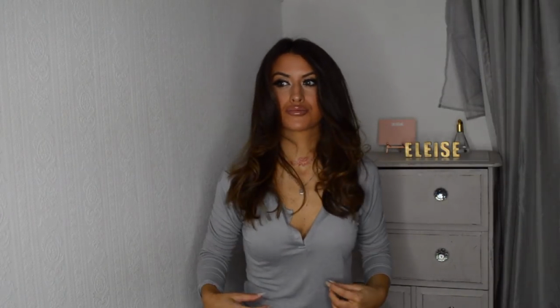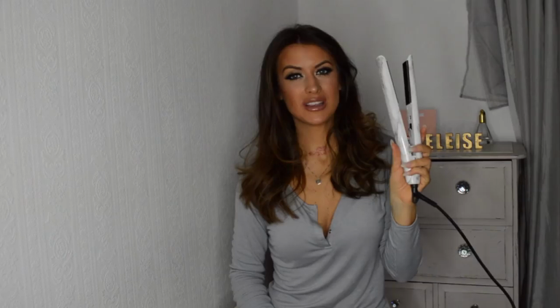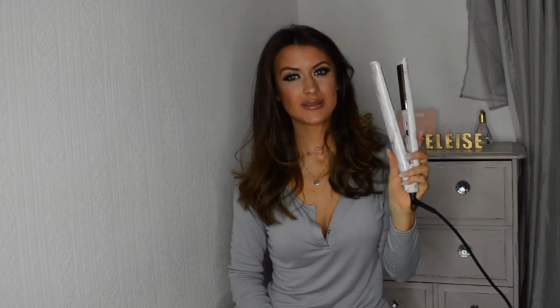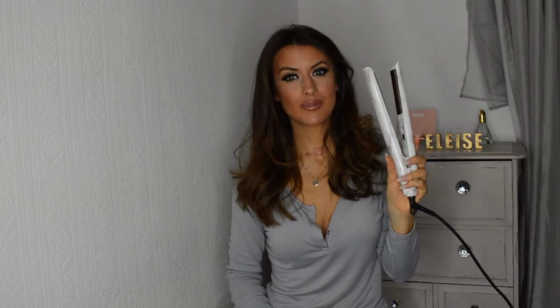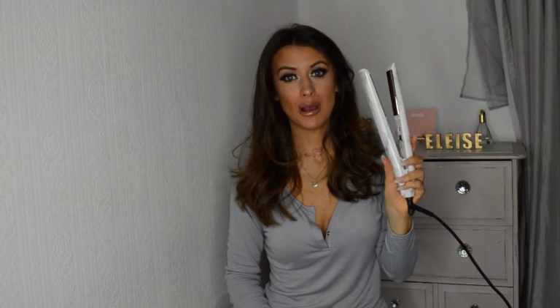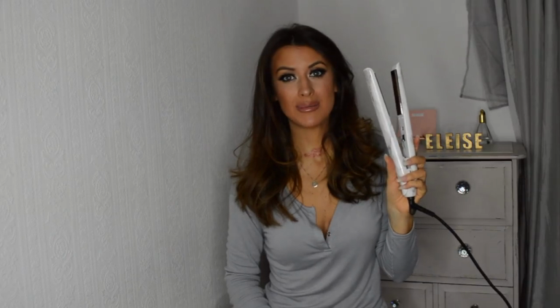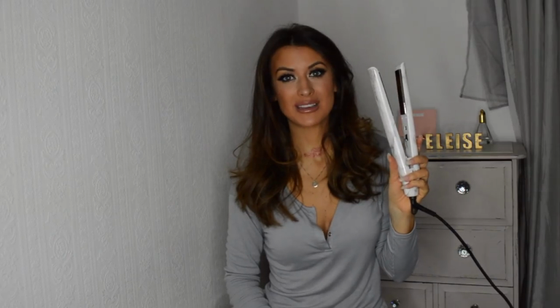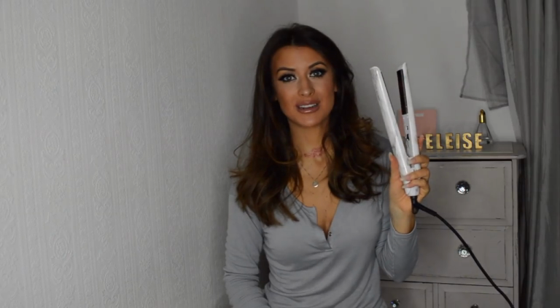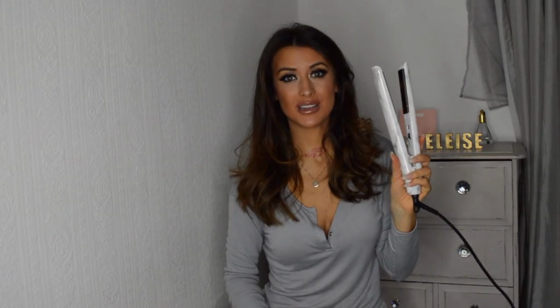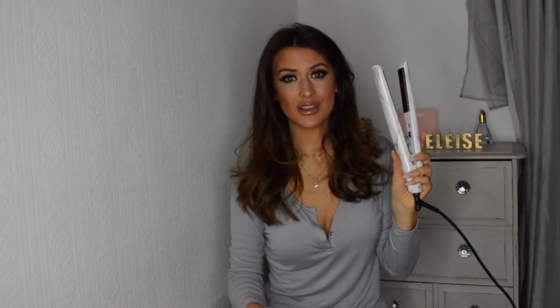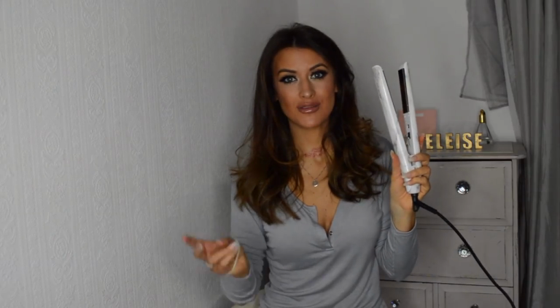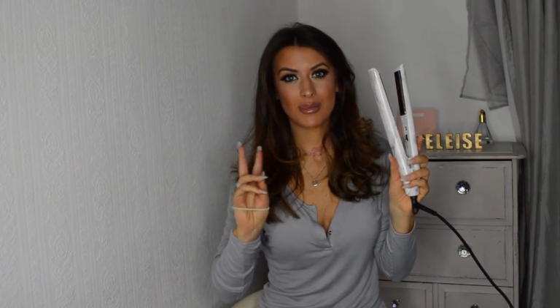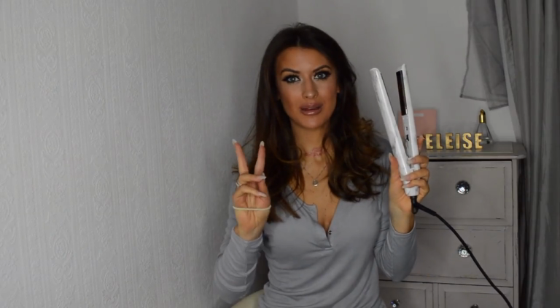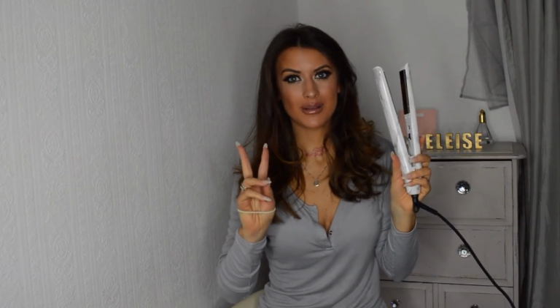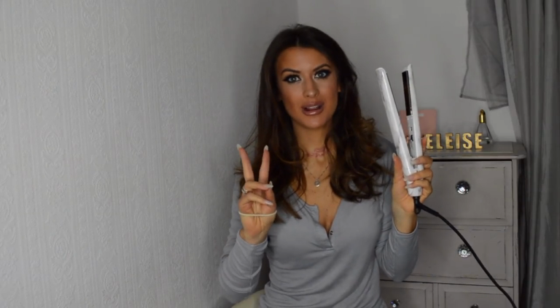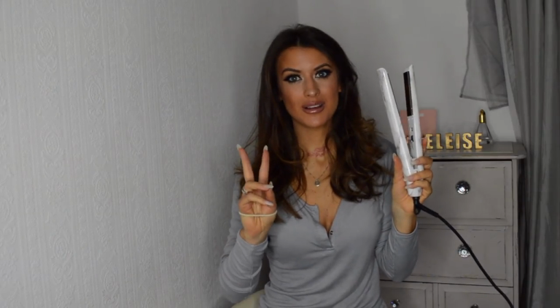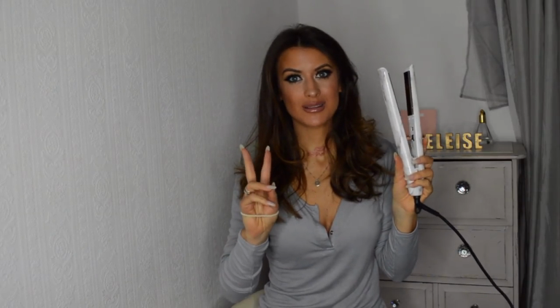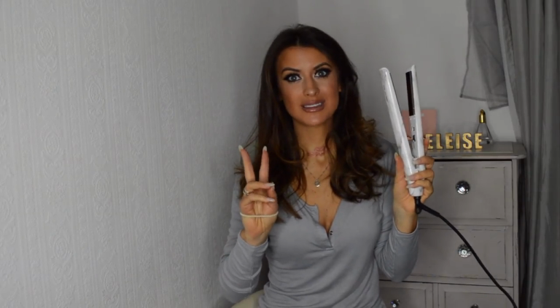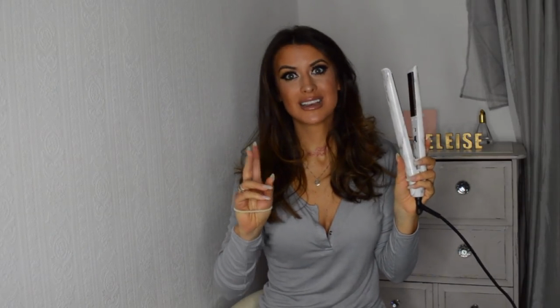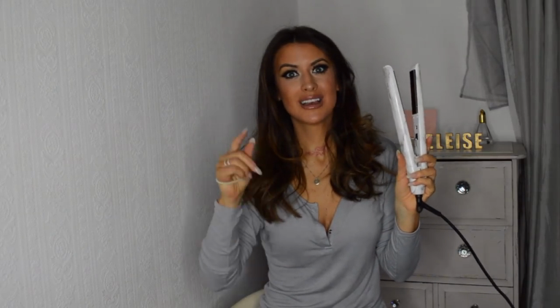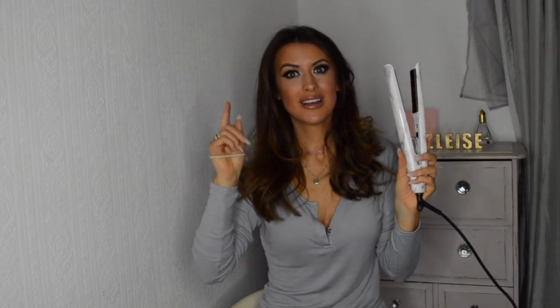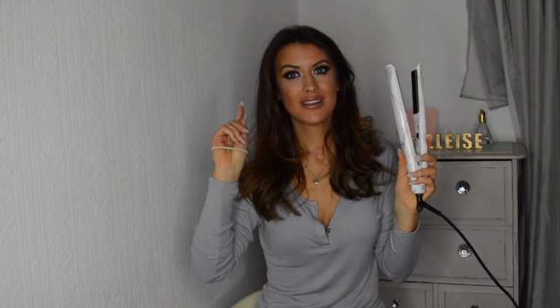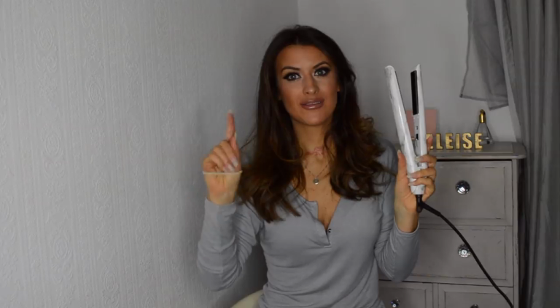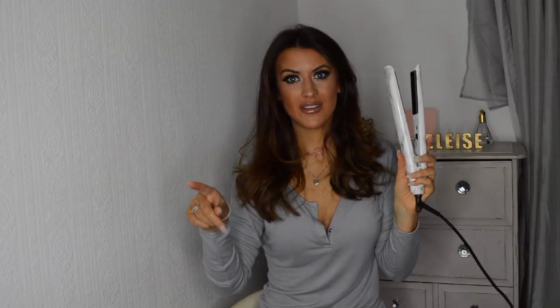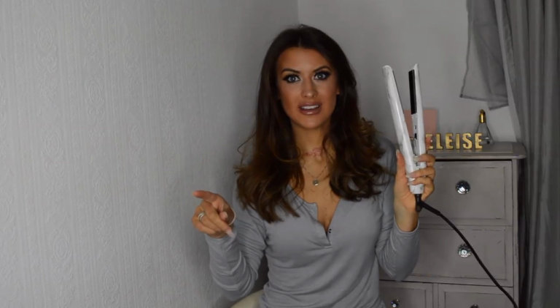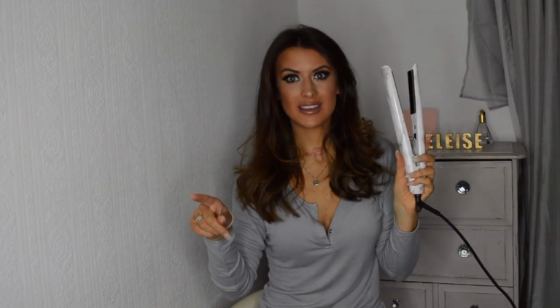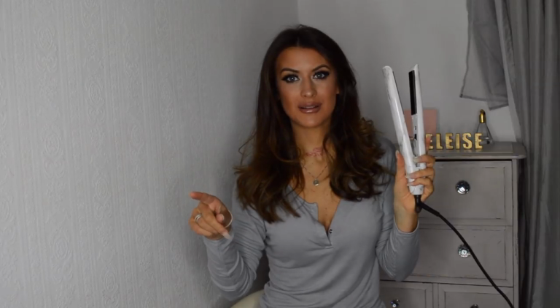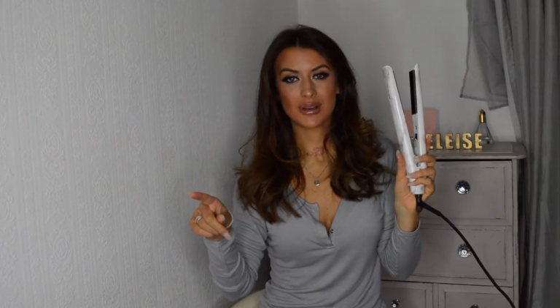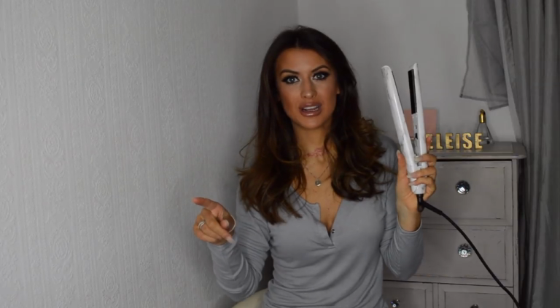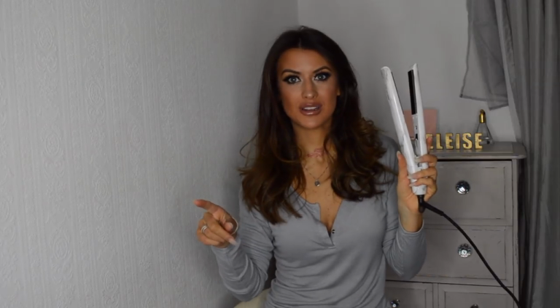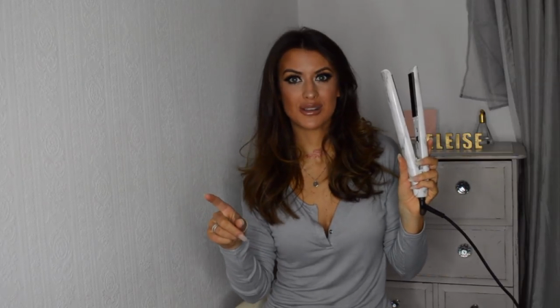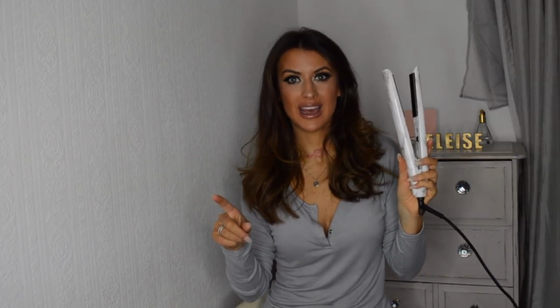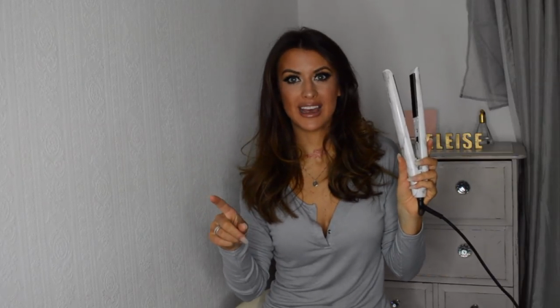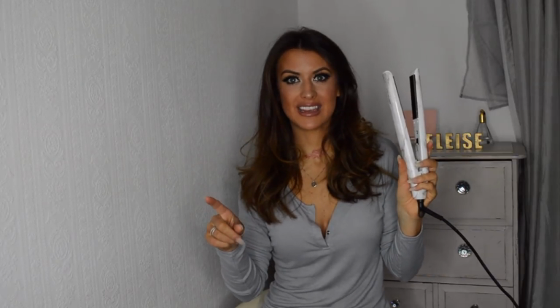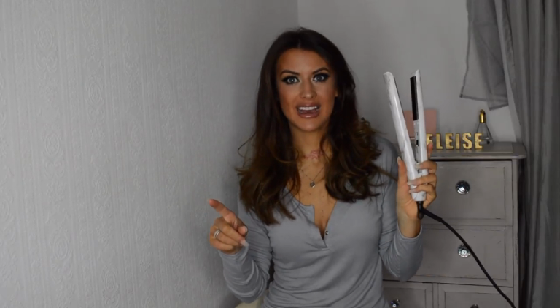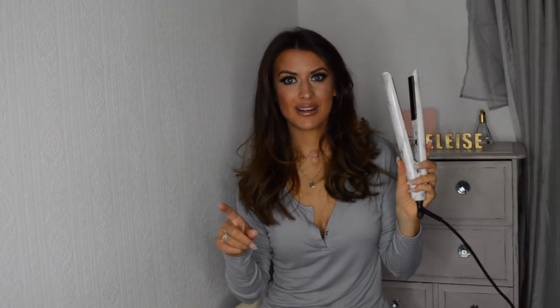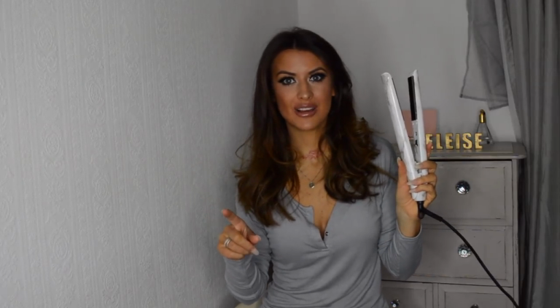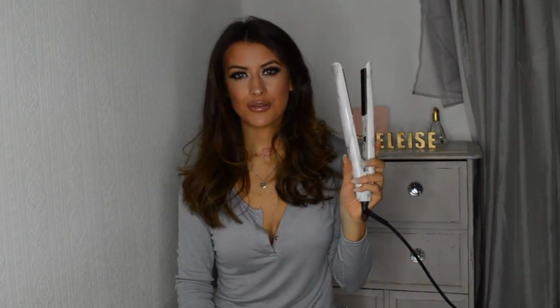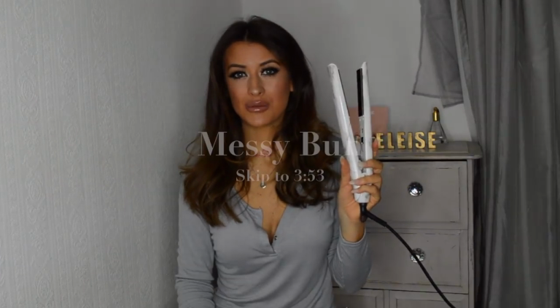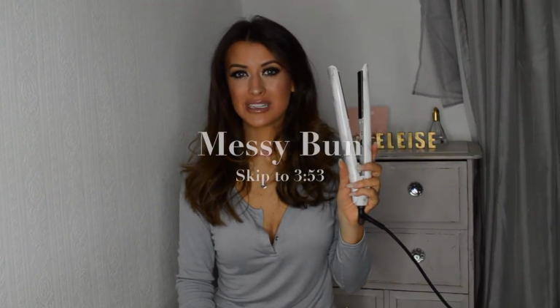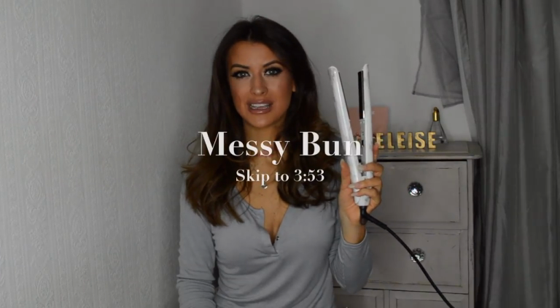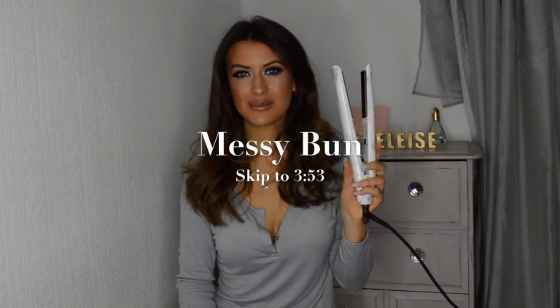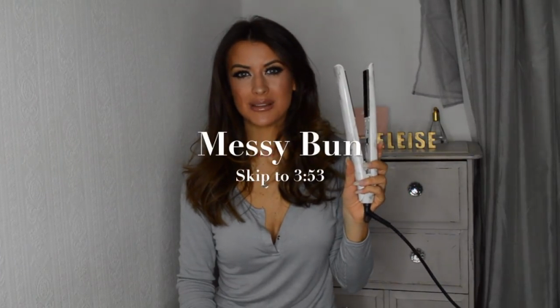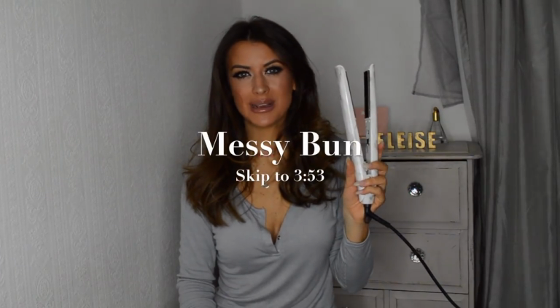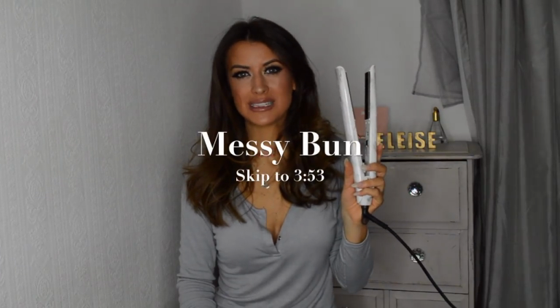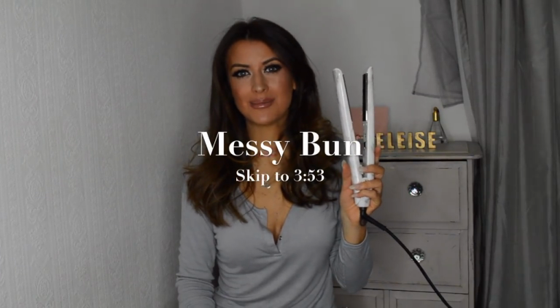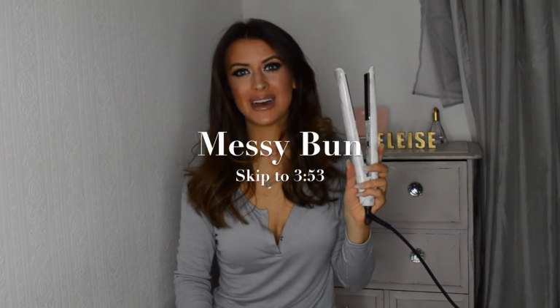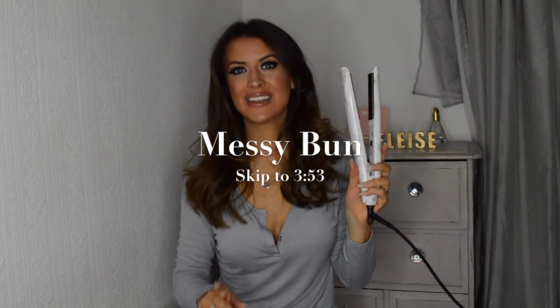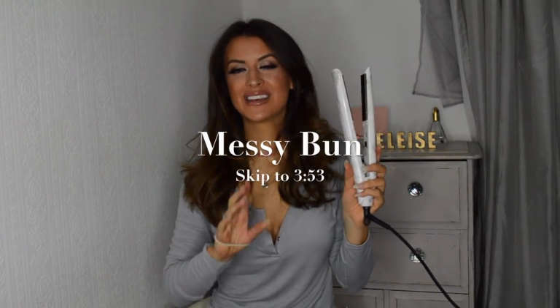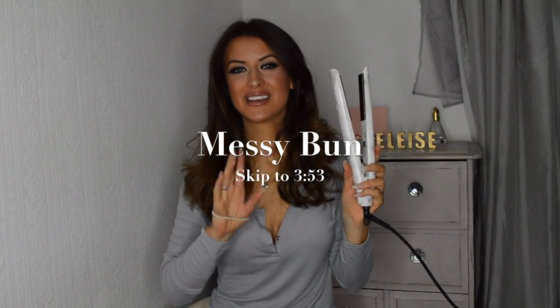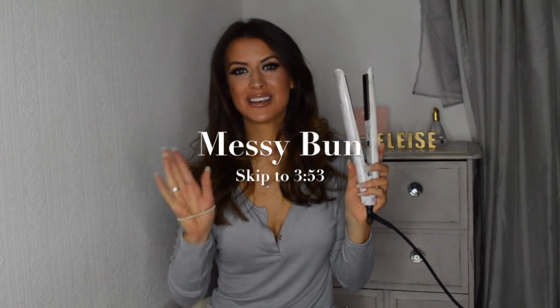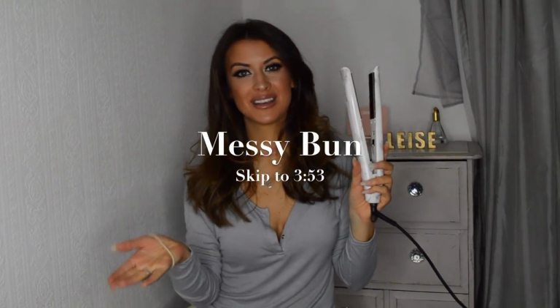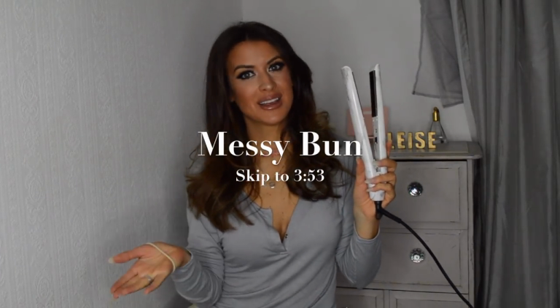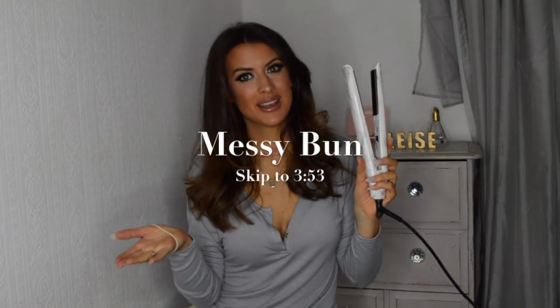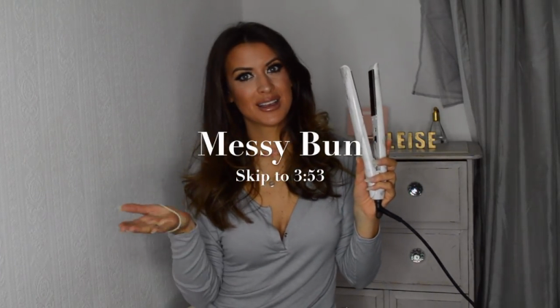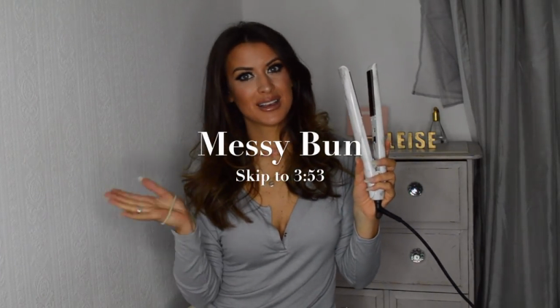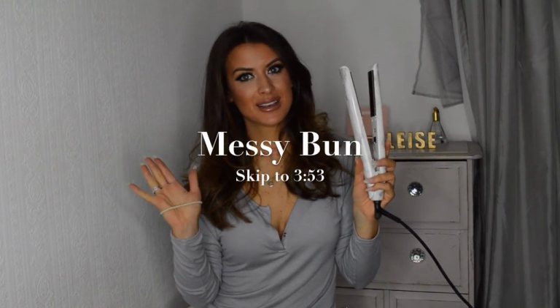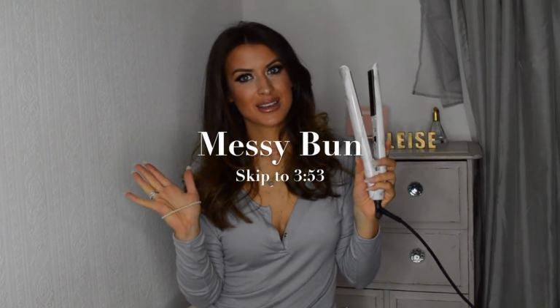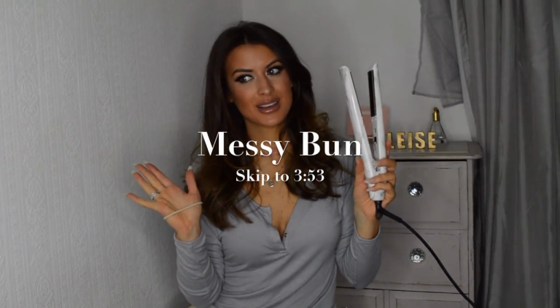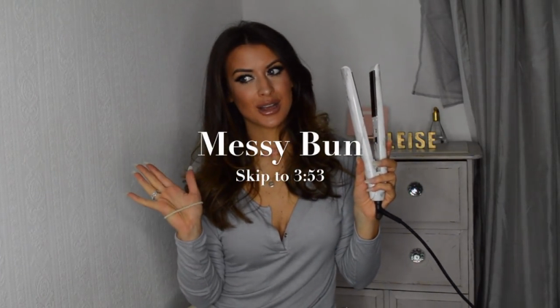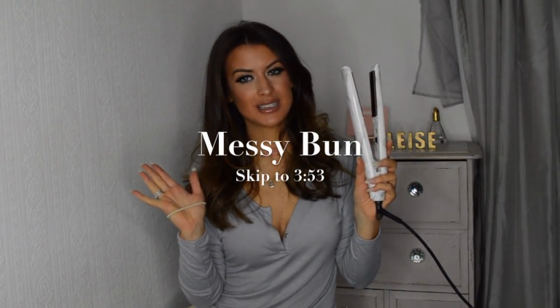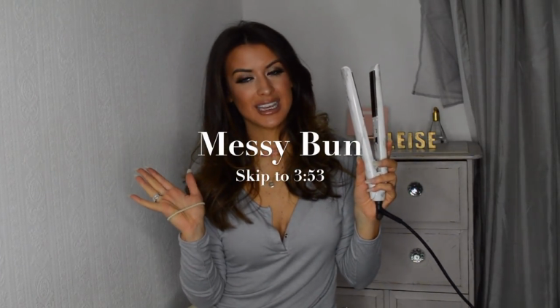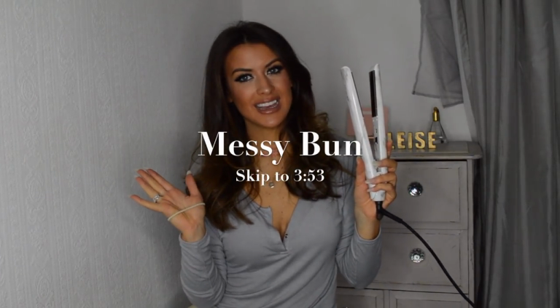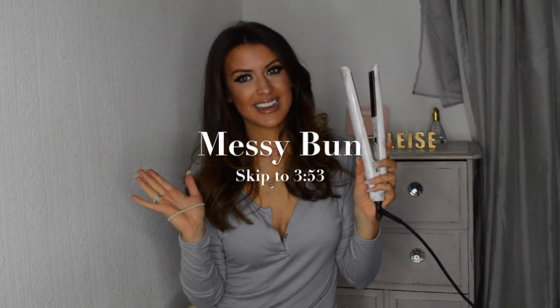This prep is going to do for both looks. First I'm going to do the hair down look. If you want to skip to the messy bun, go to here.